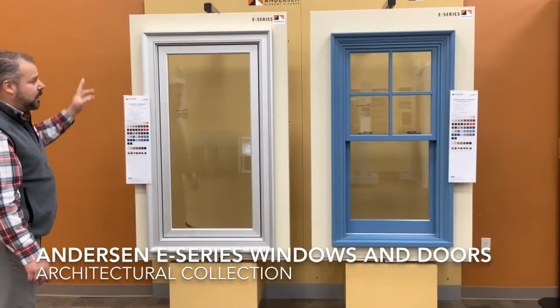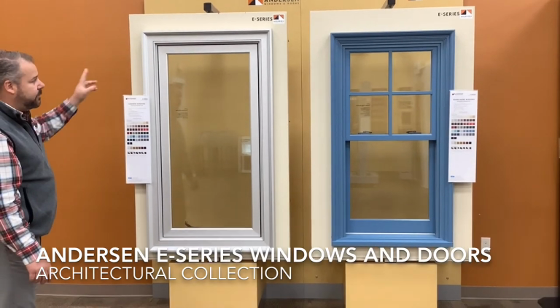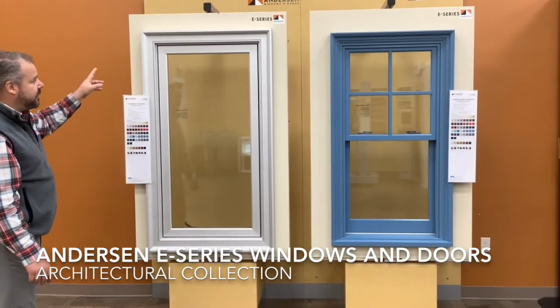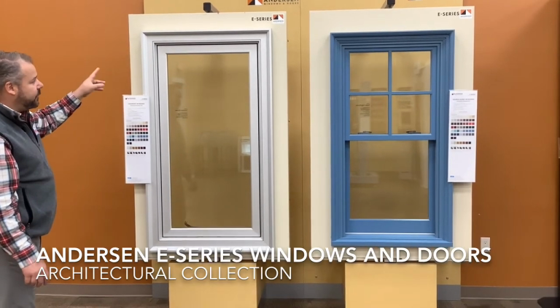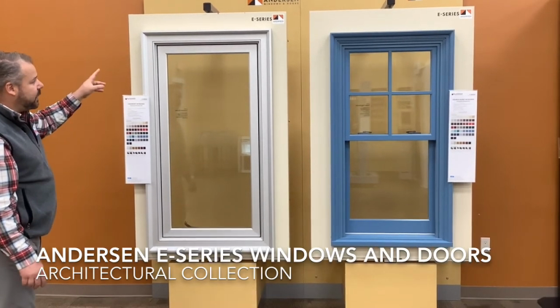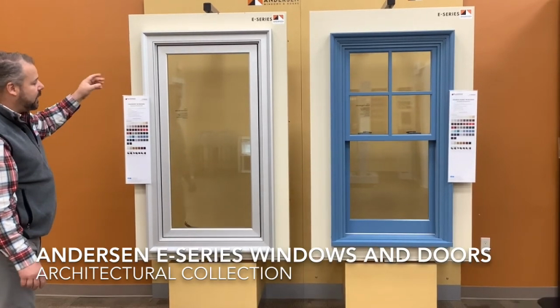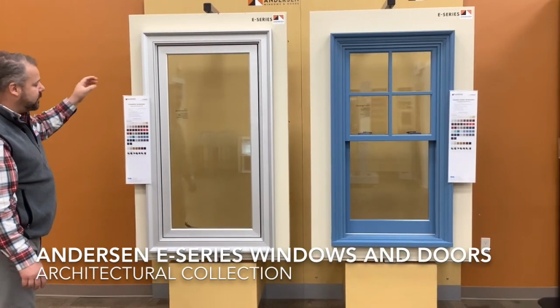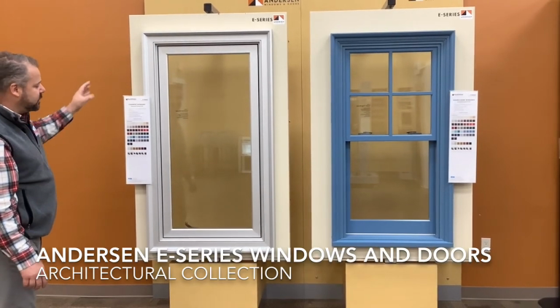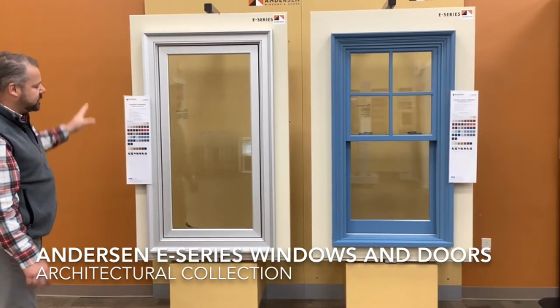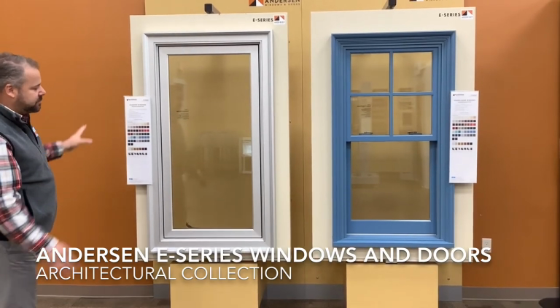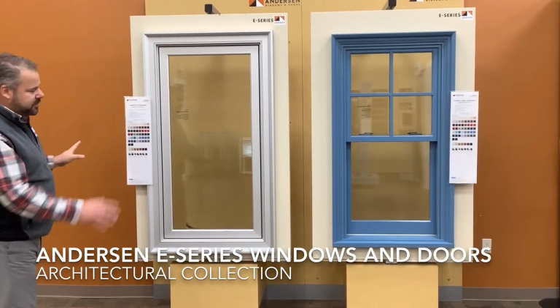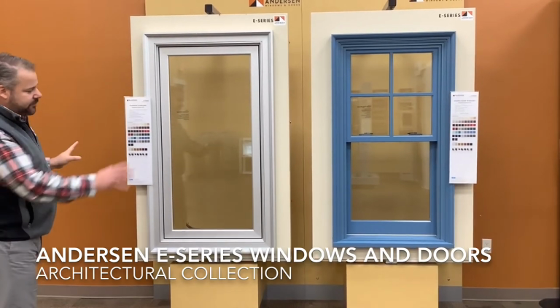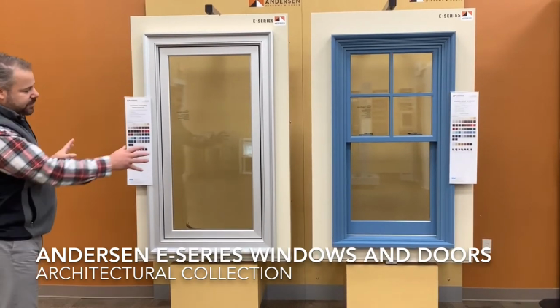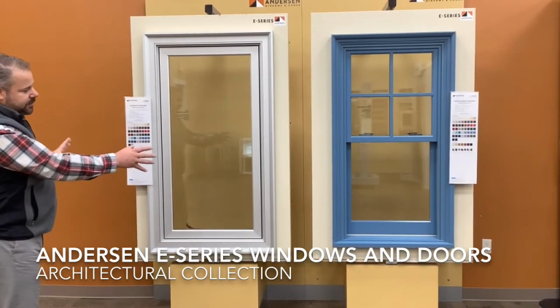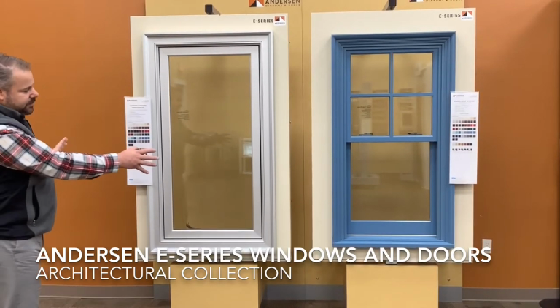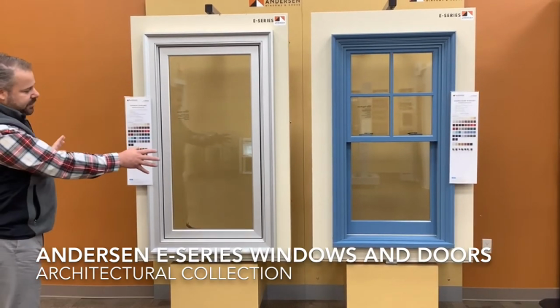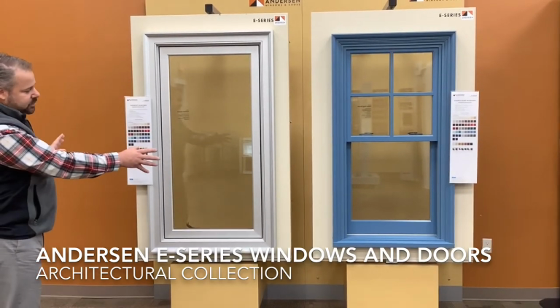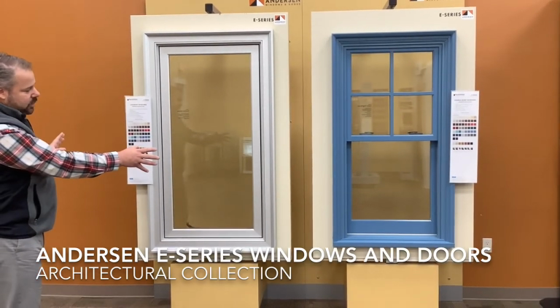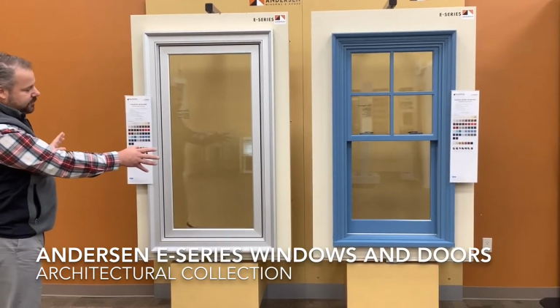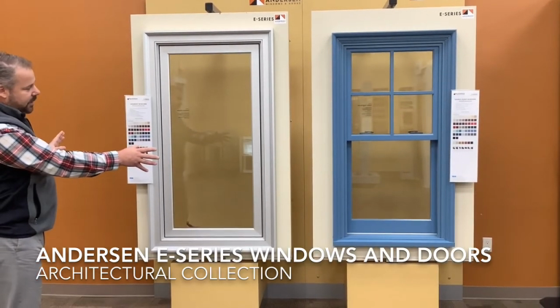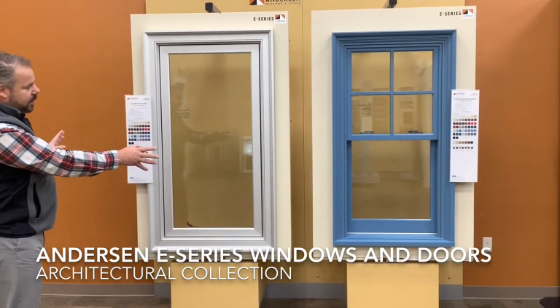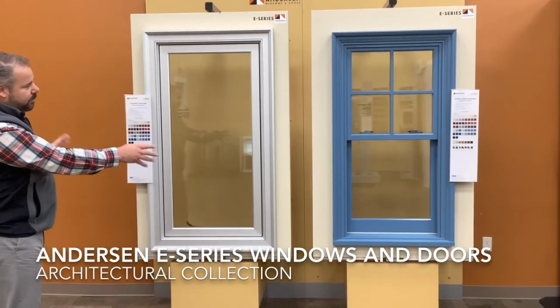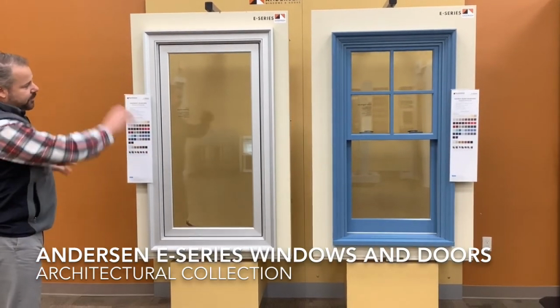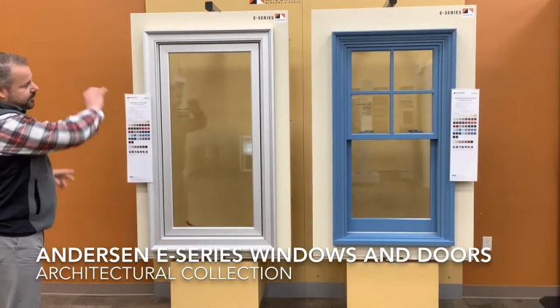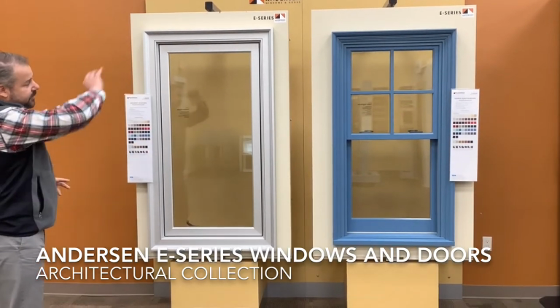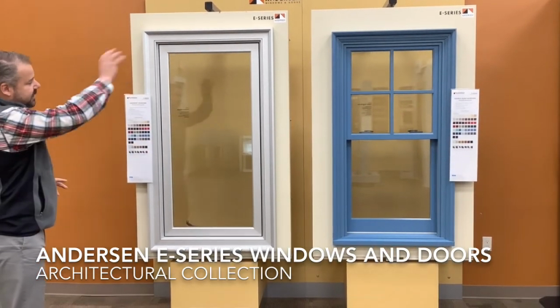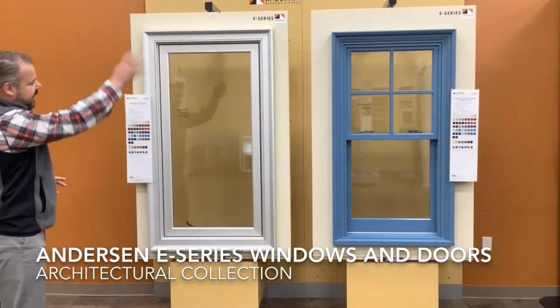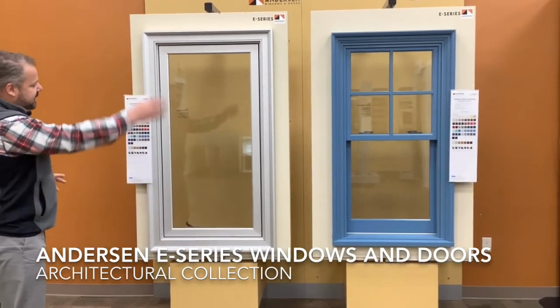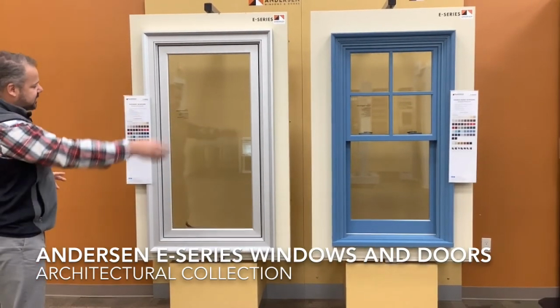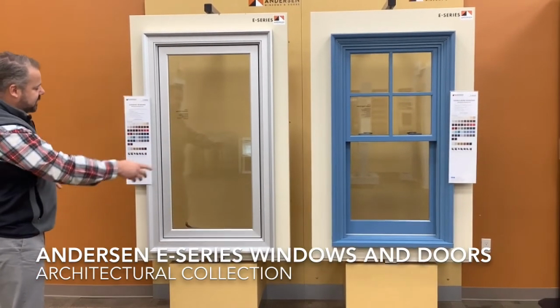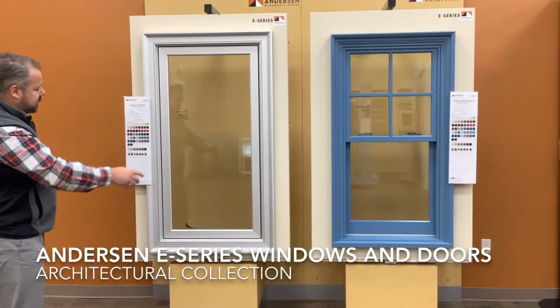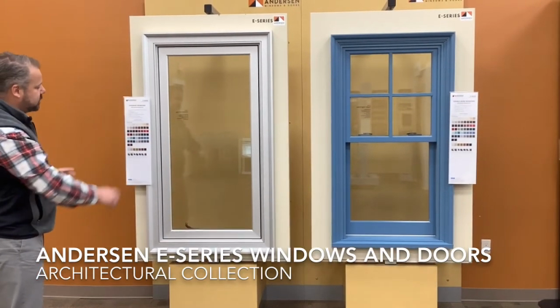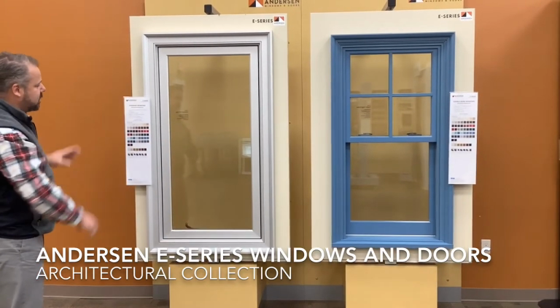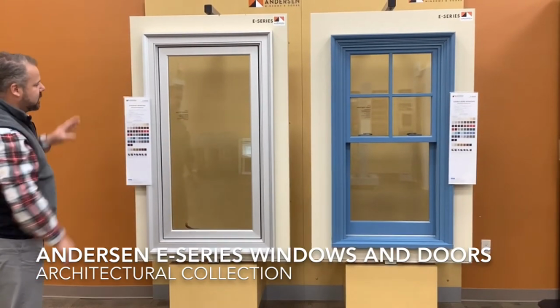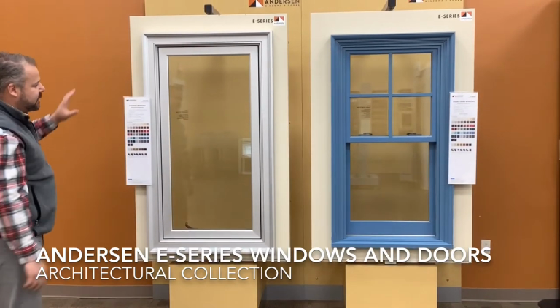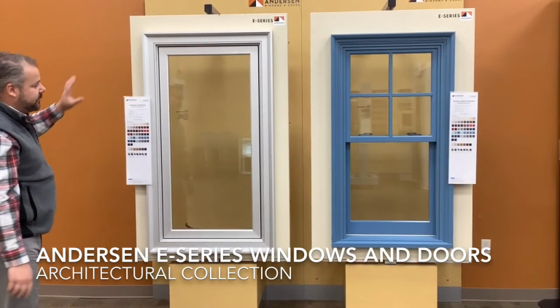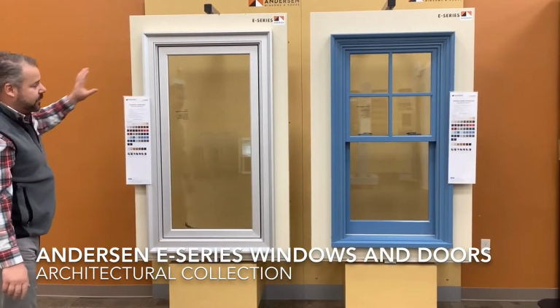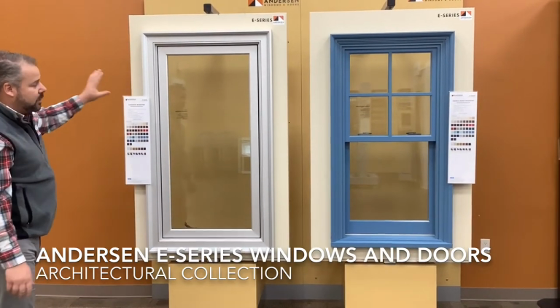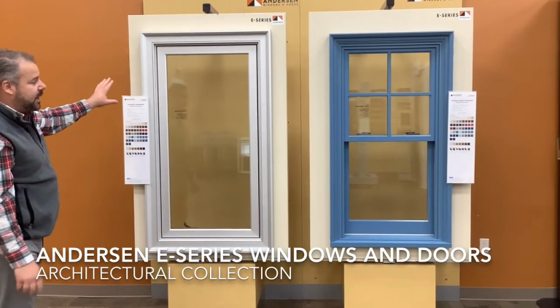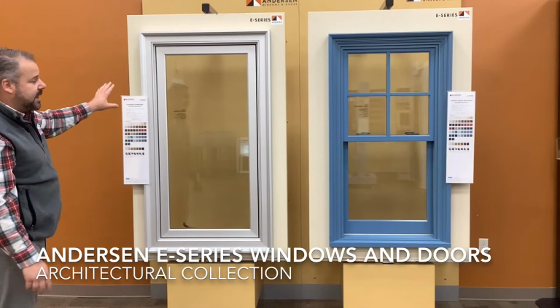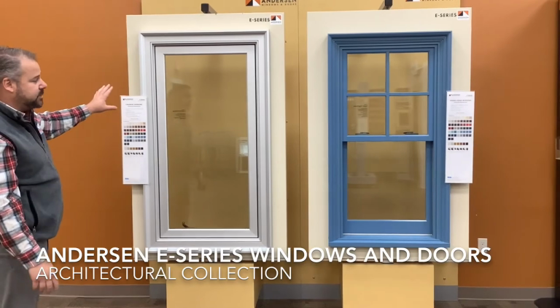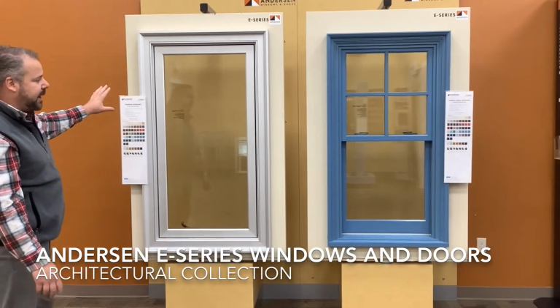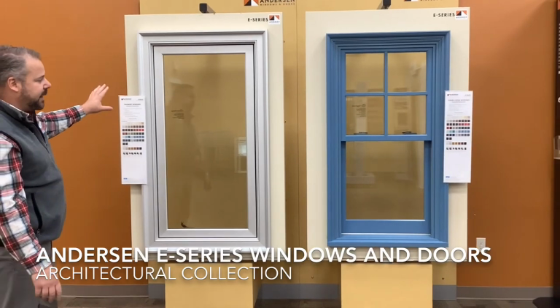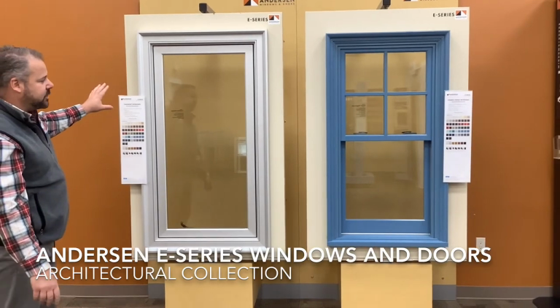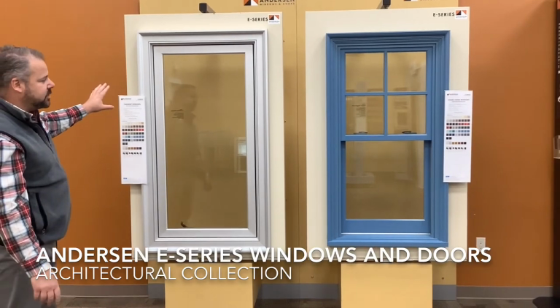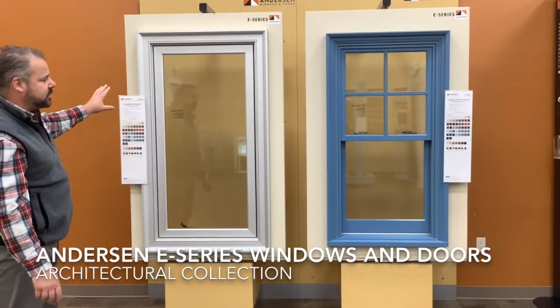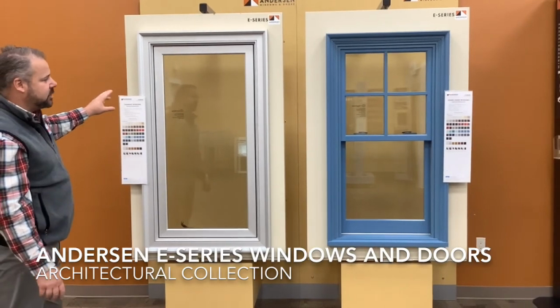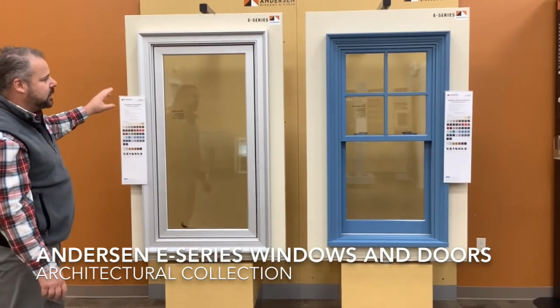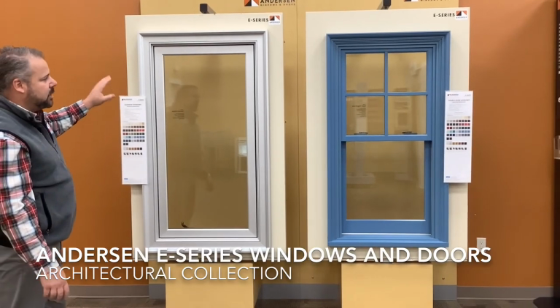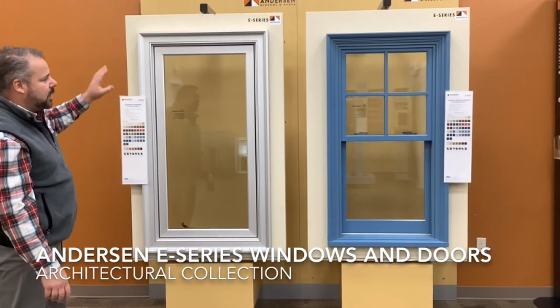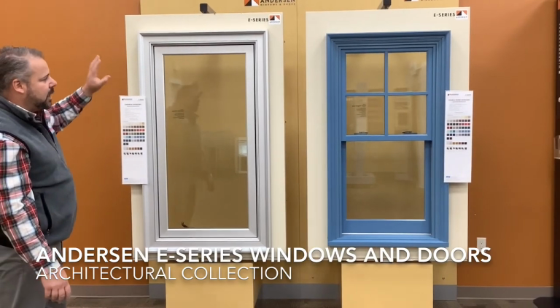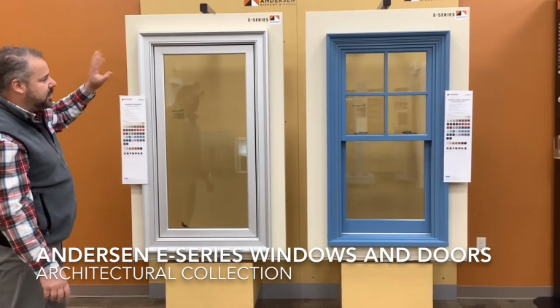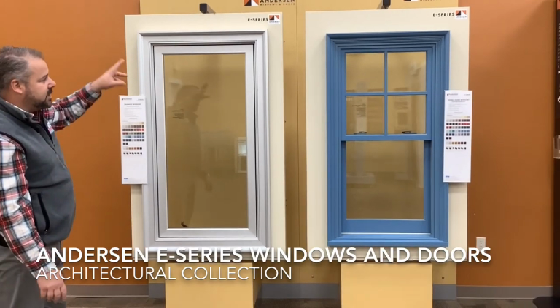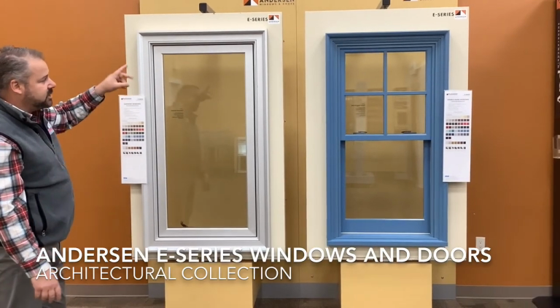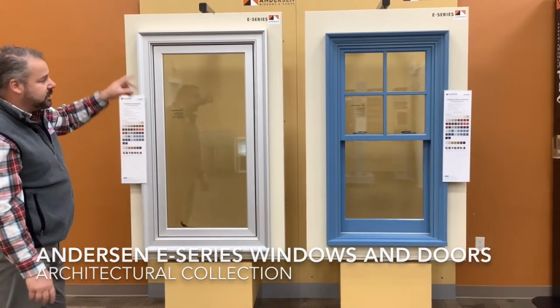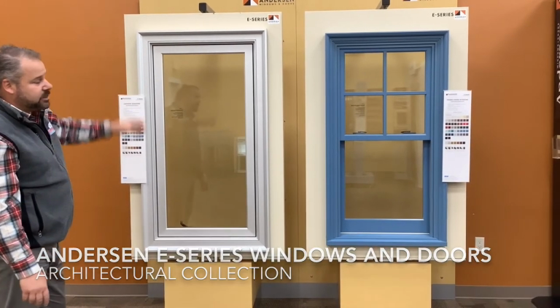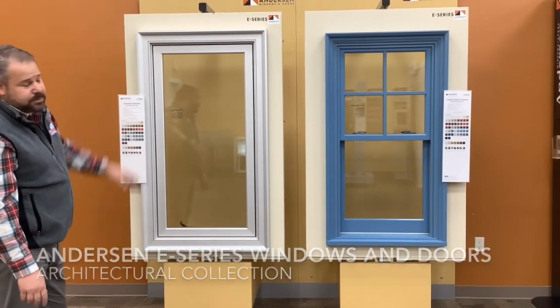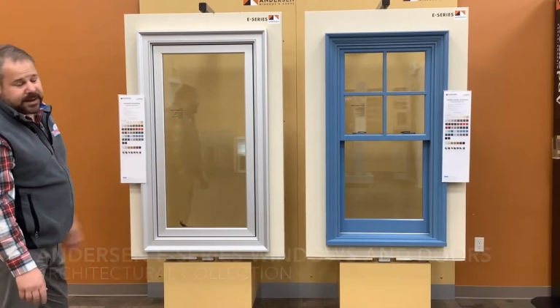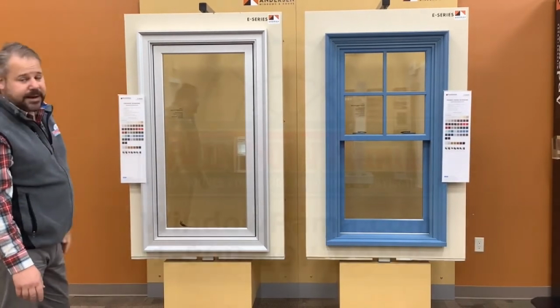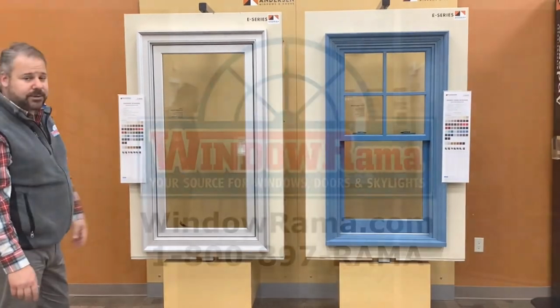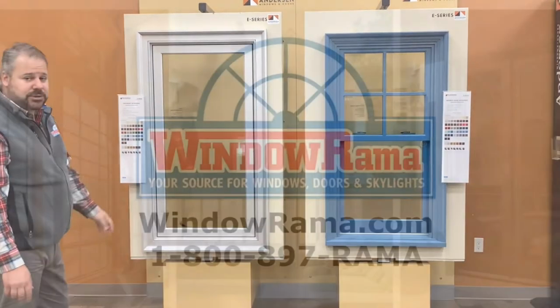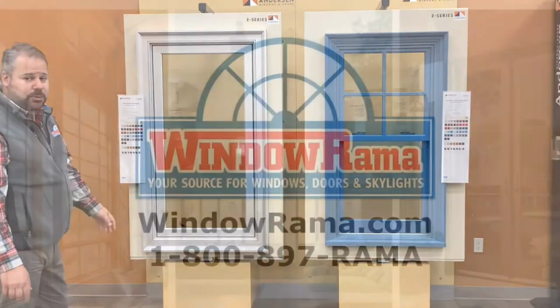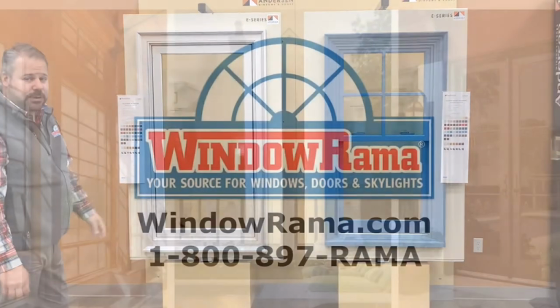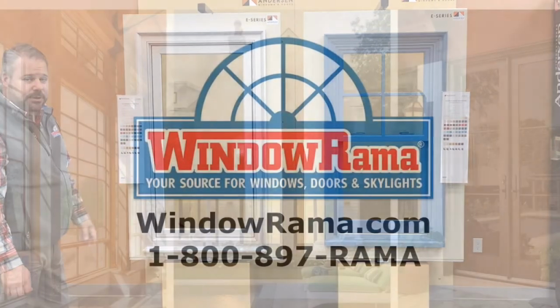Different colors, different things are available, different casings, different glass packages — E-Series by Andersen Windows.